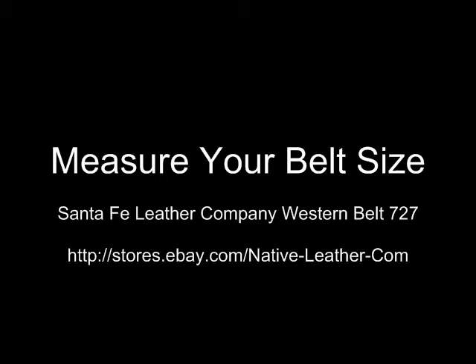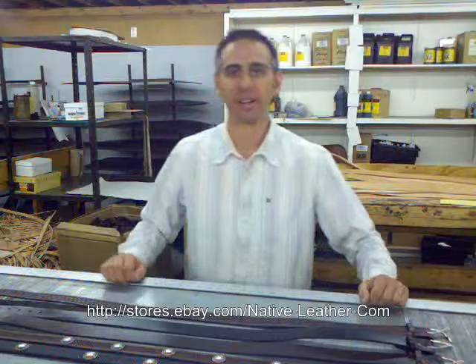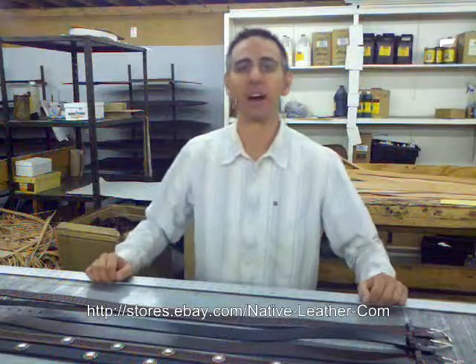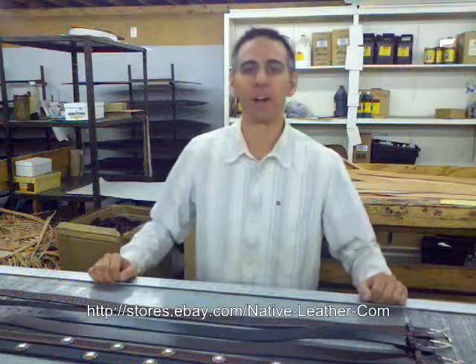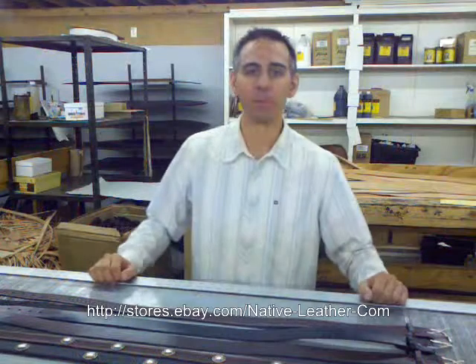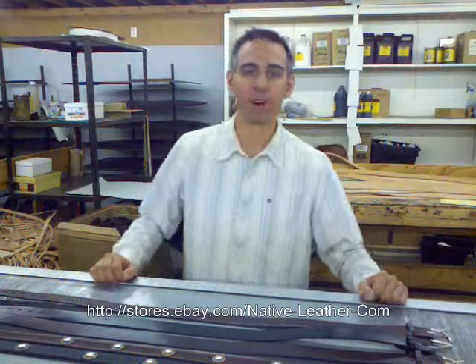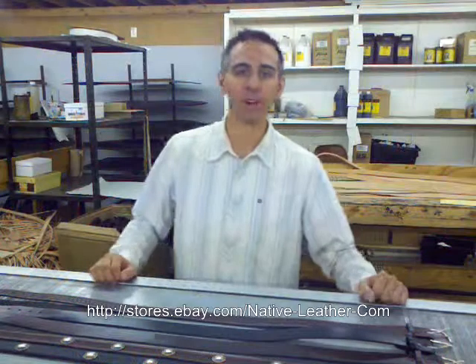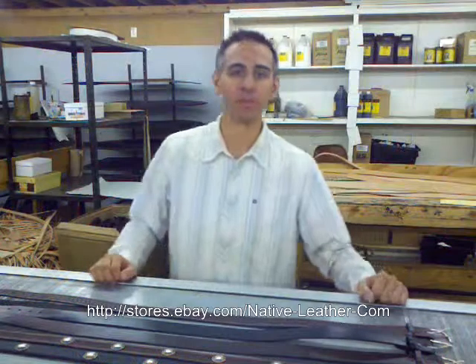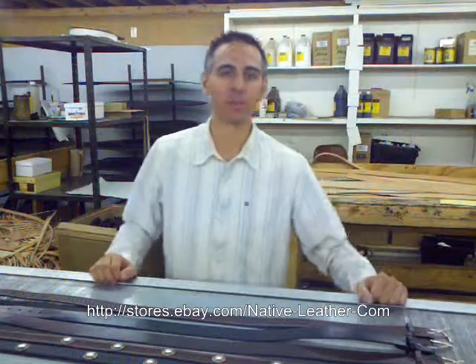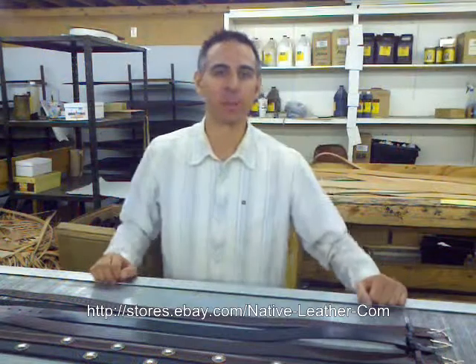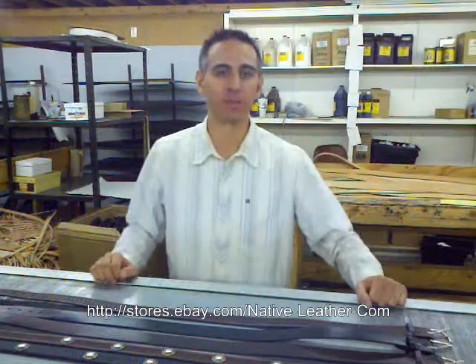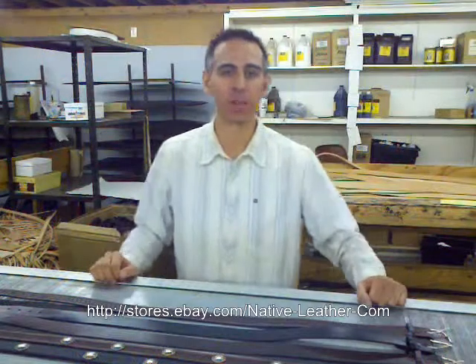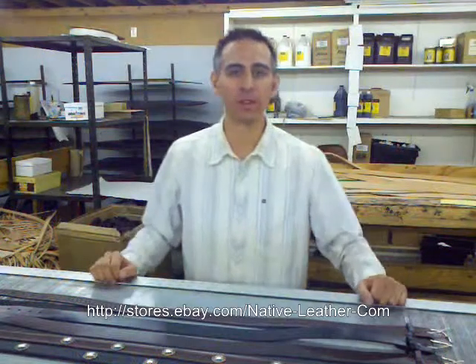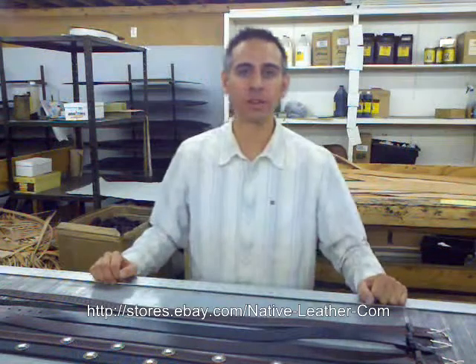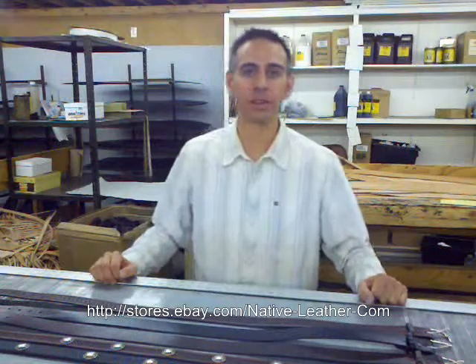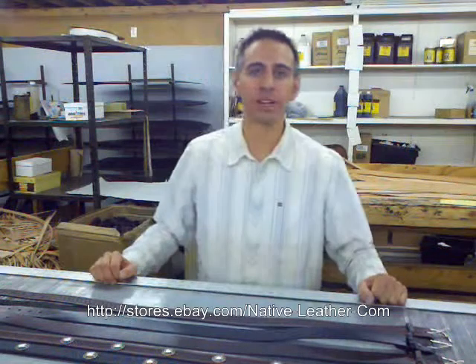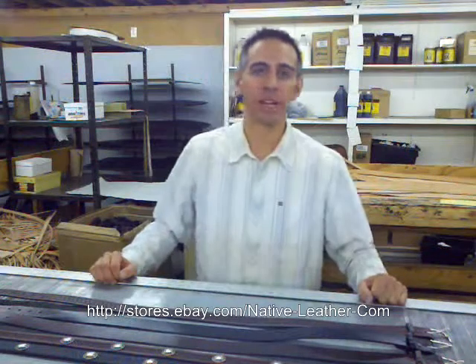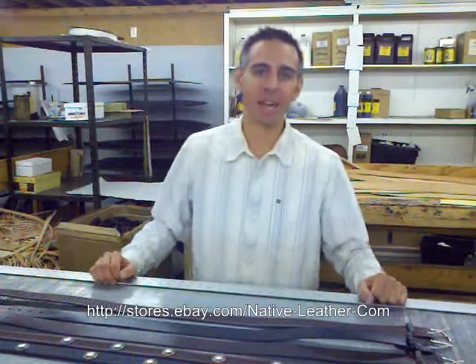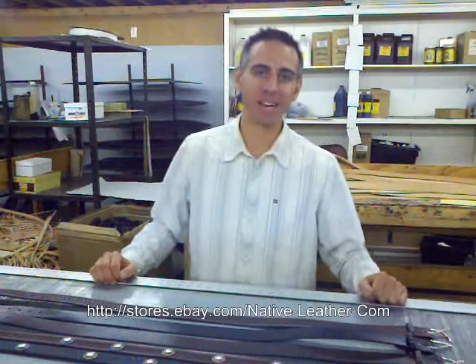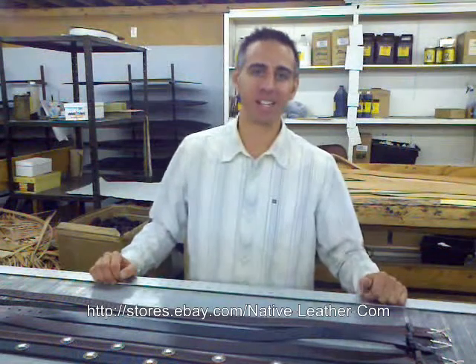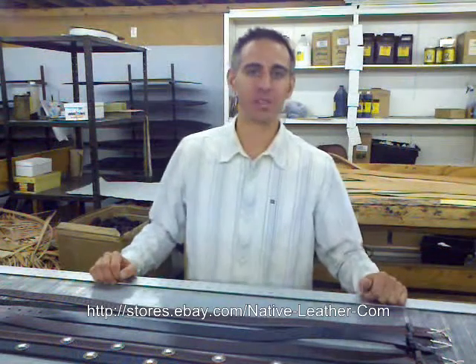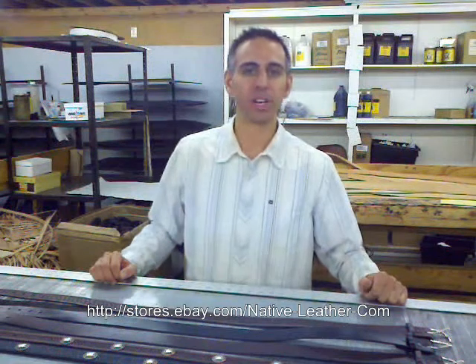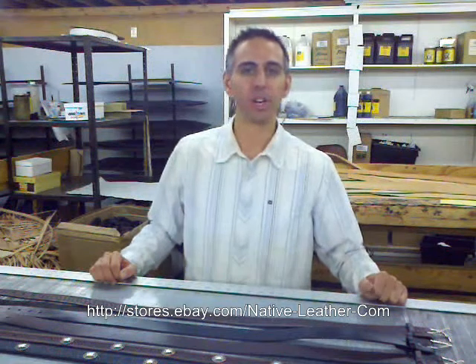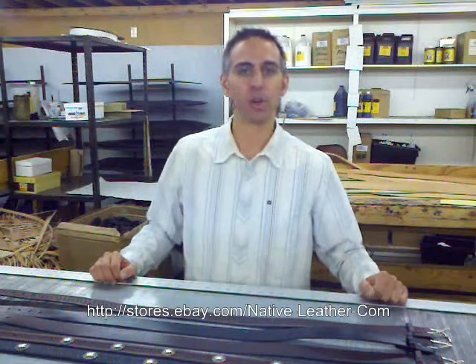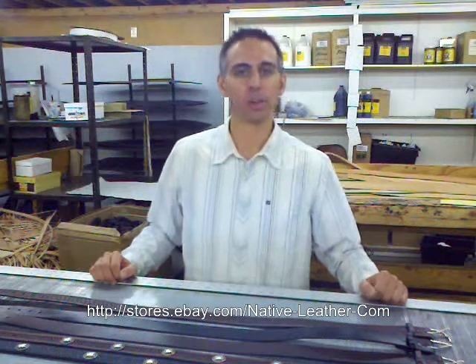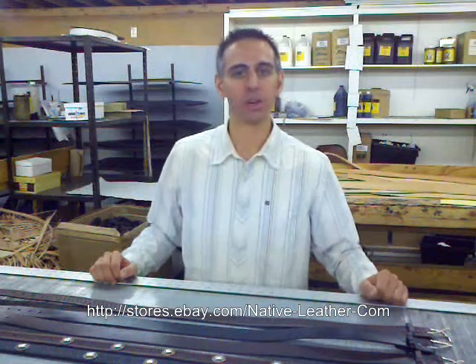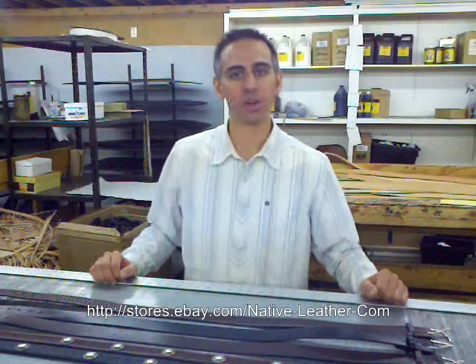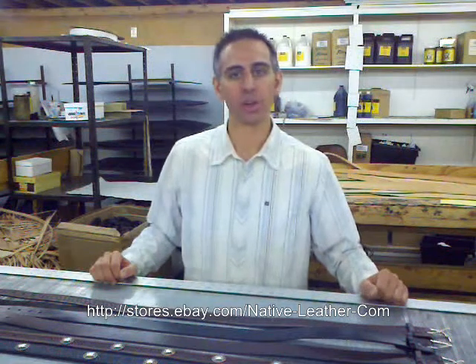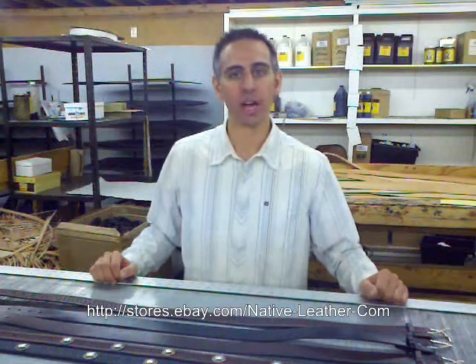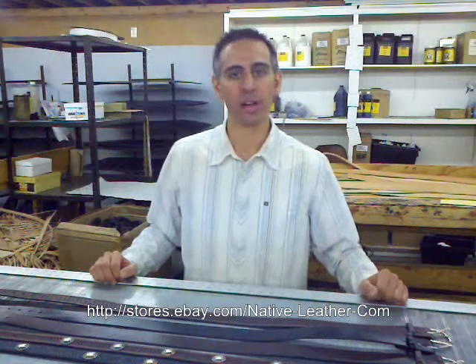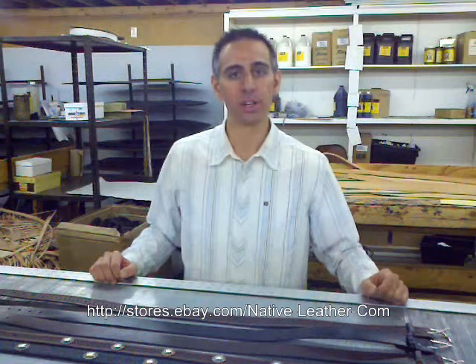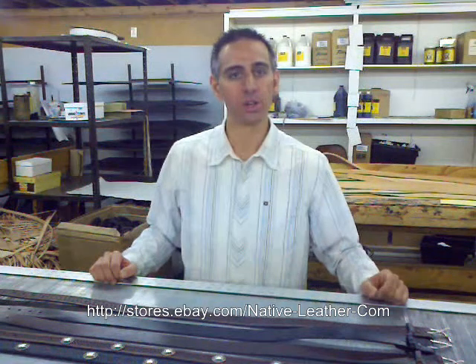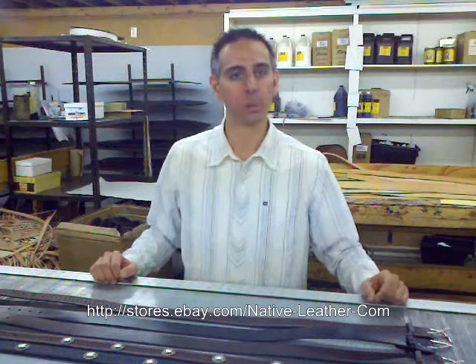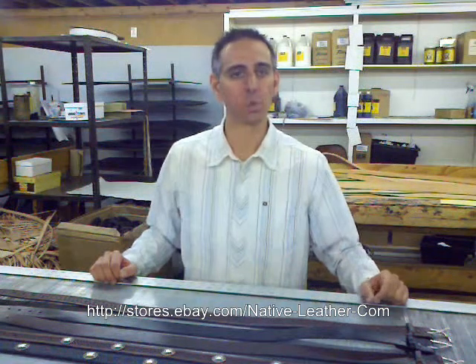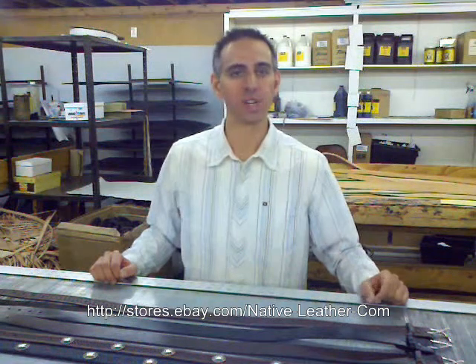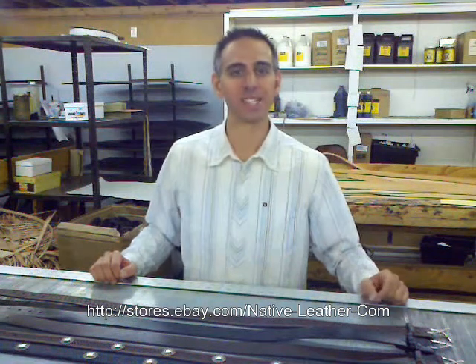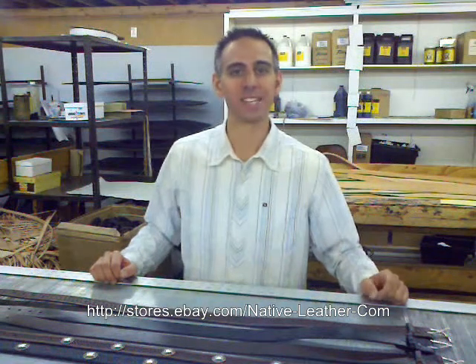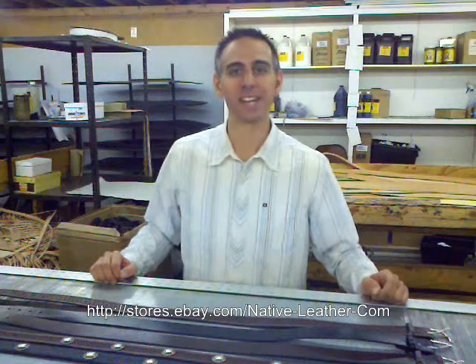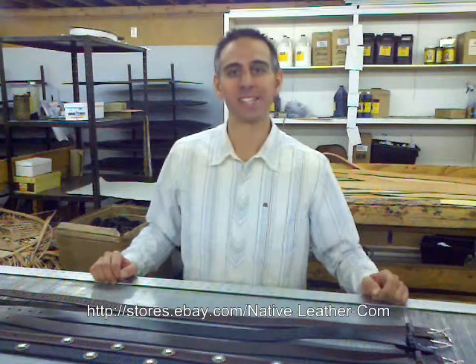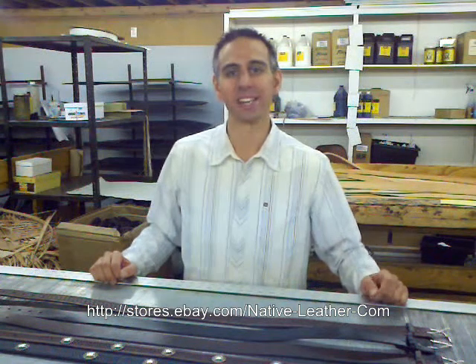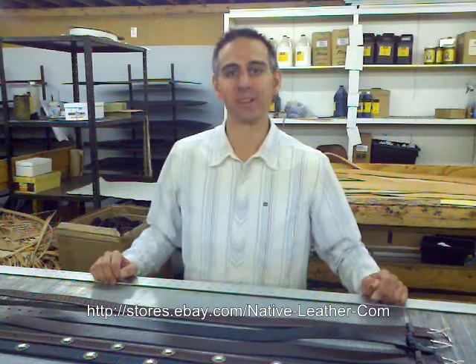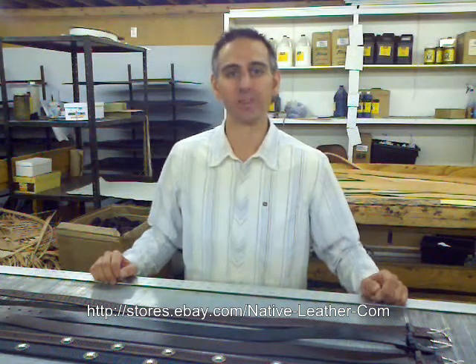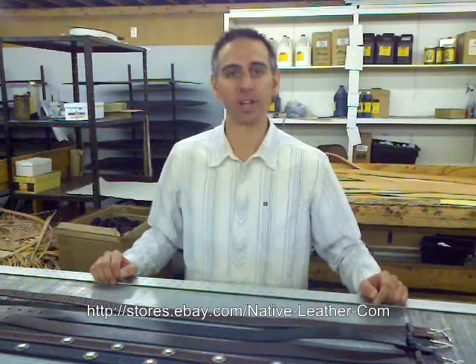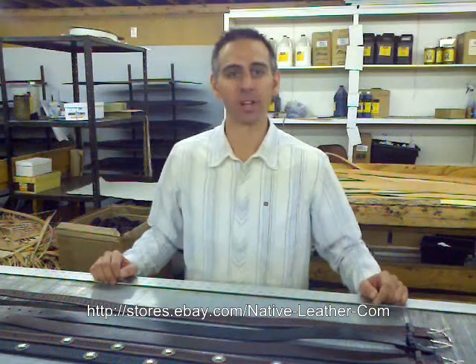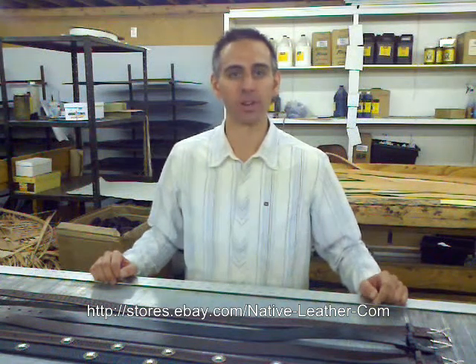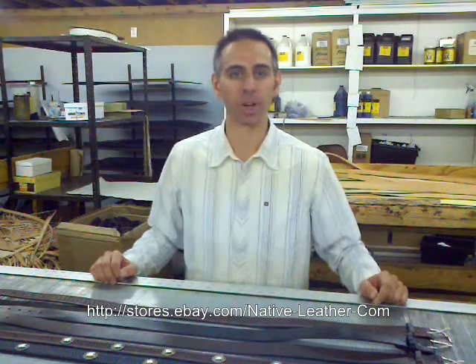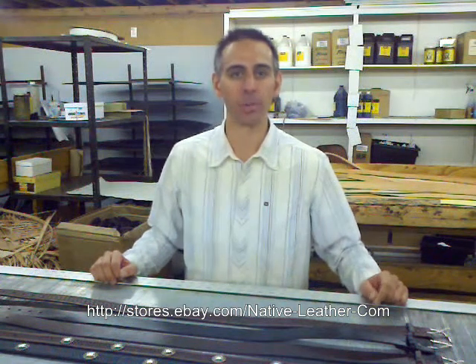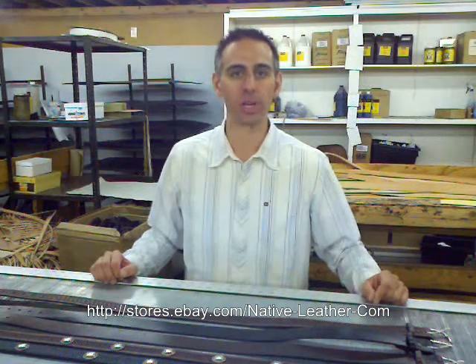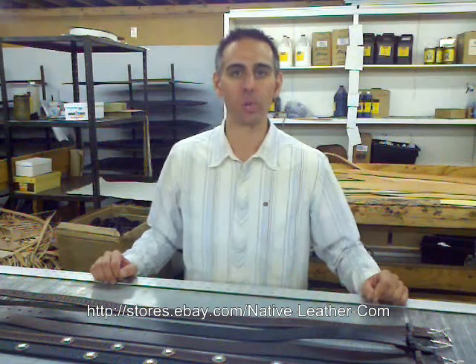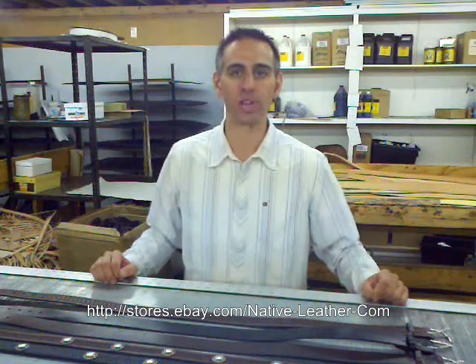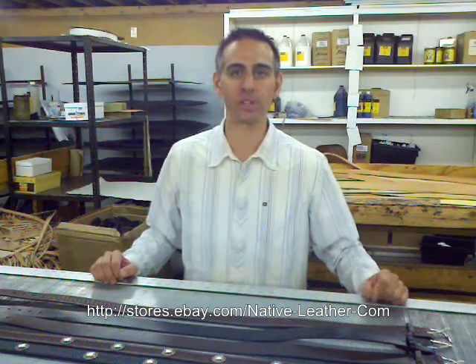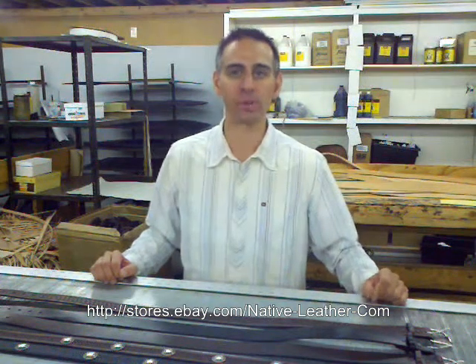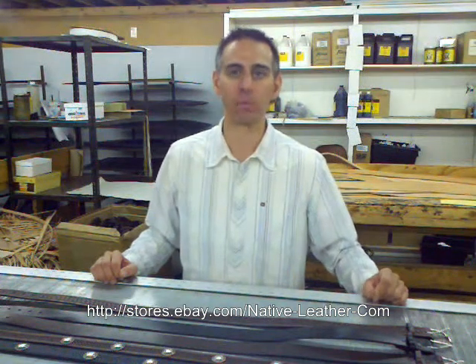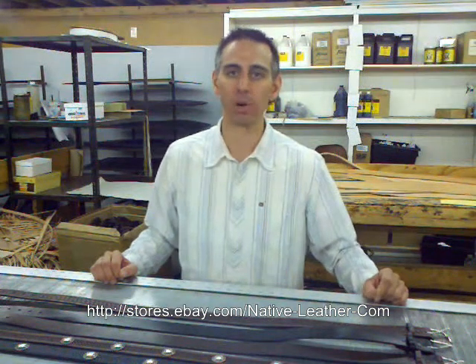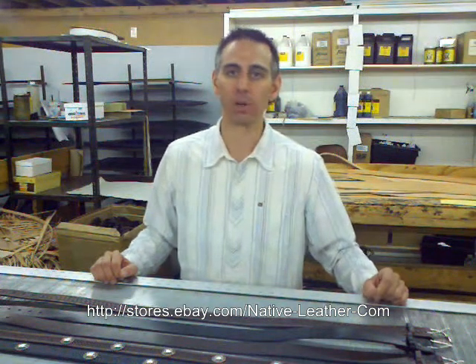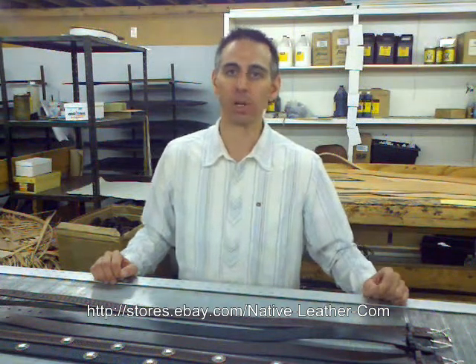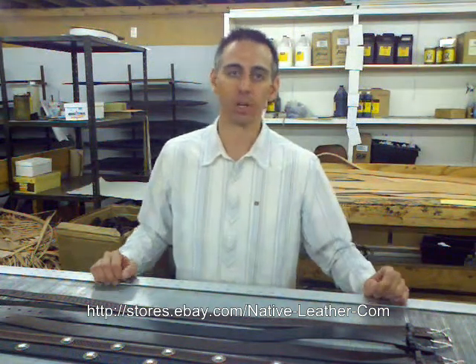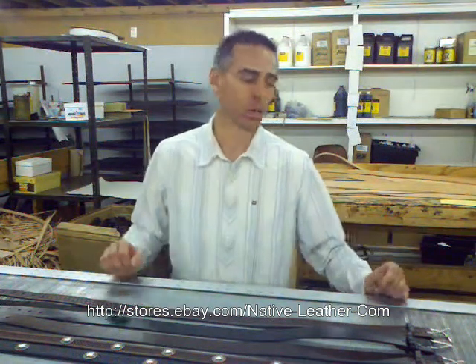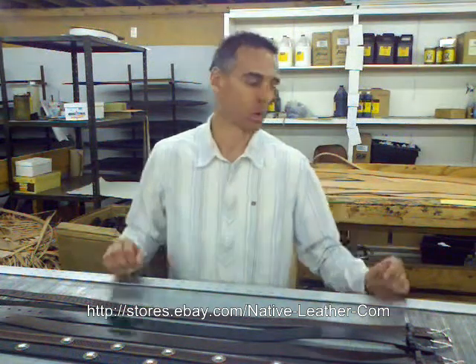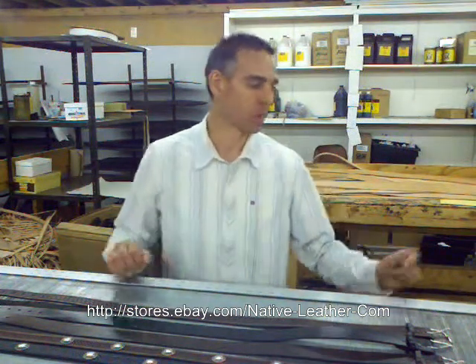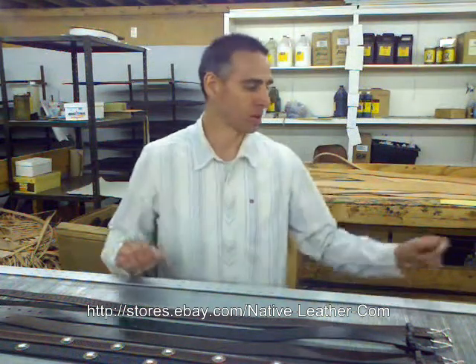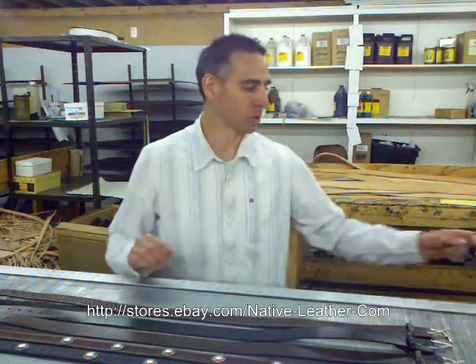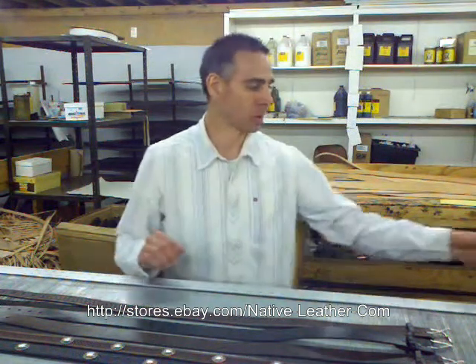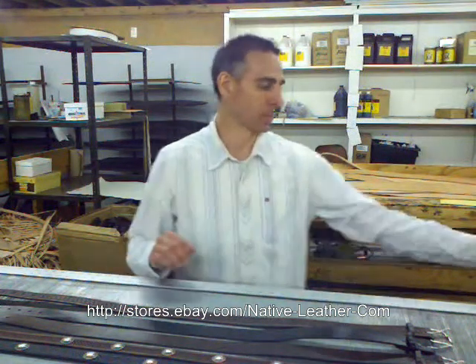Hi, I'm Marty from Native Leather and in this video I'm going to show you how to determine what size Santa Fe Leather Company Western belt you're about to order.